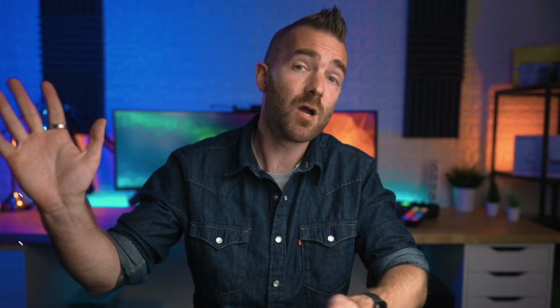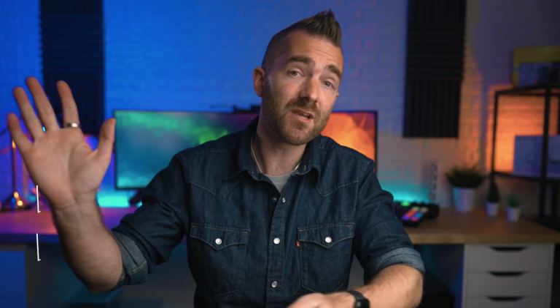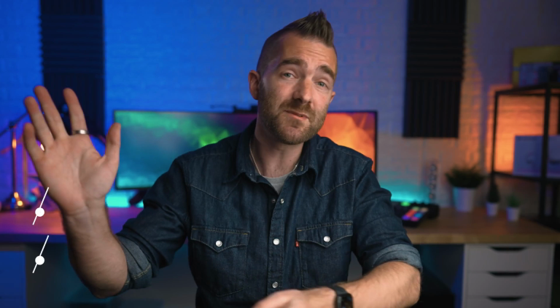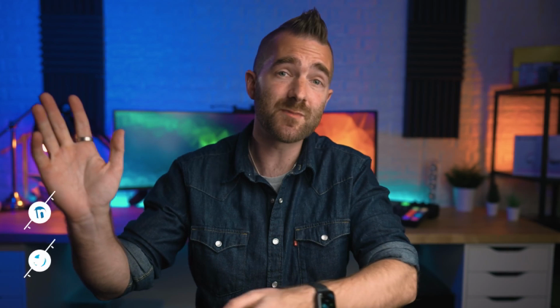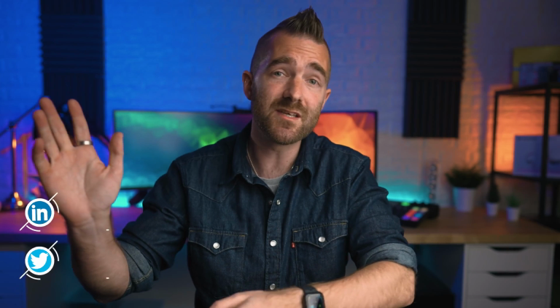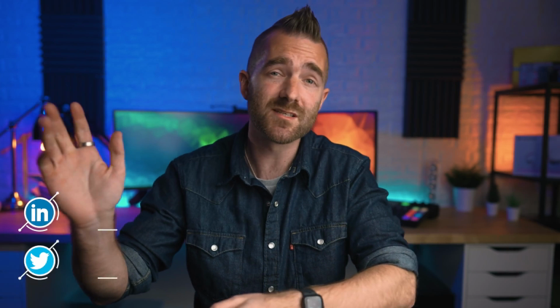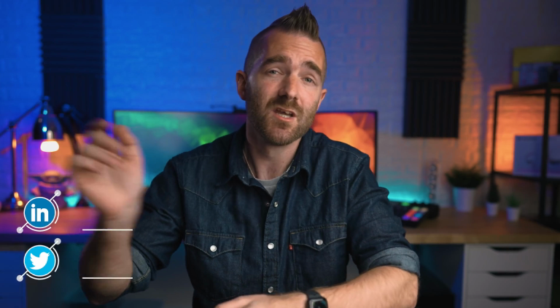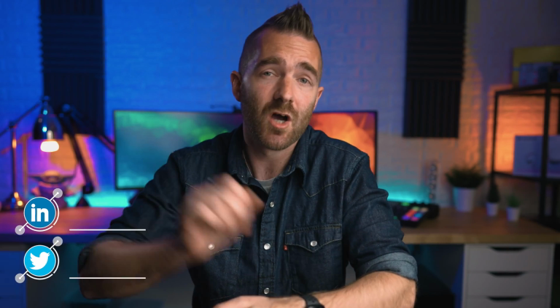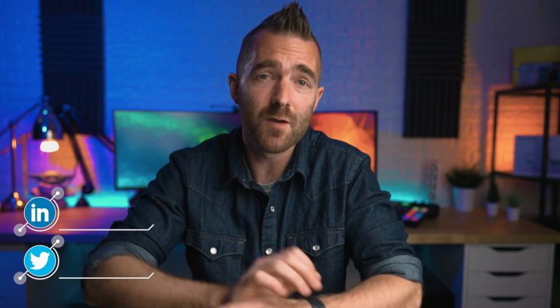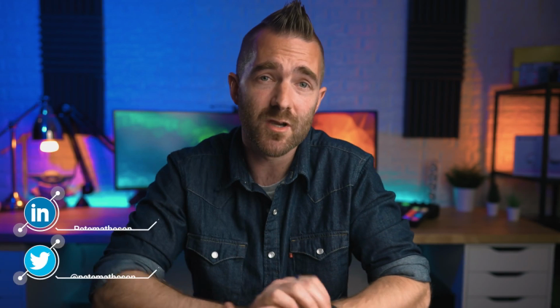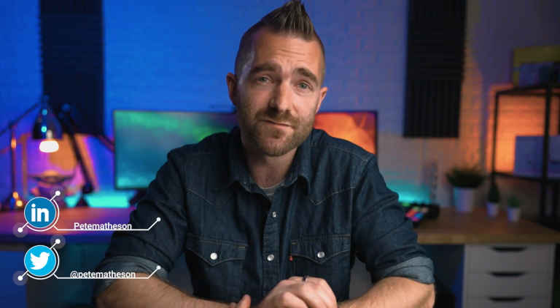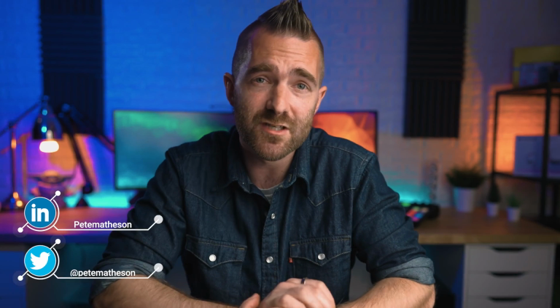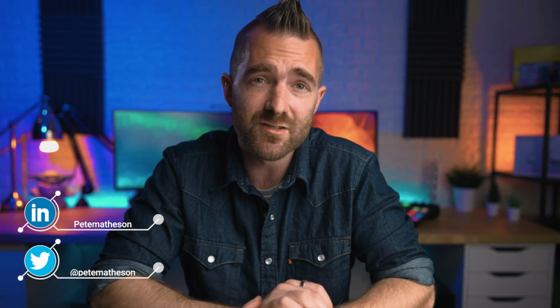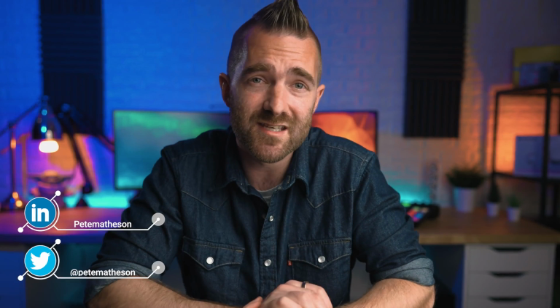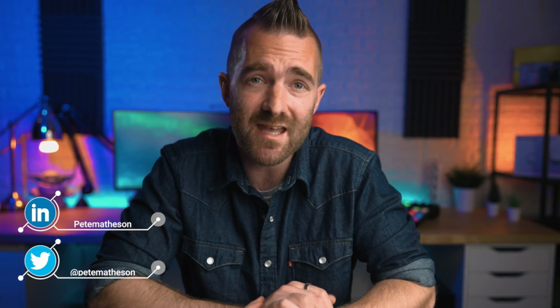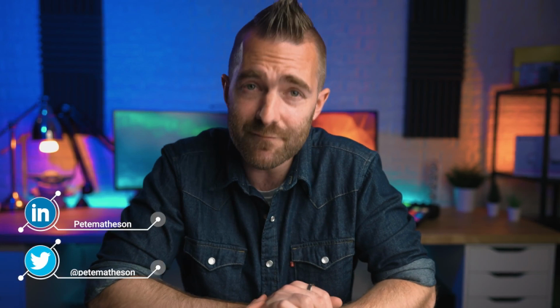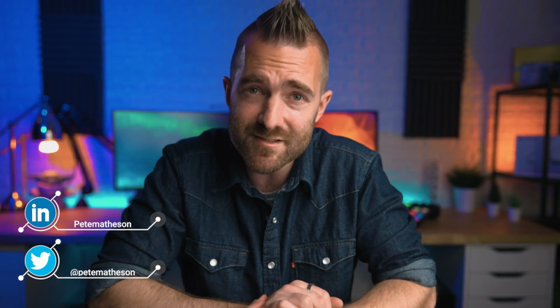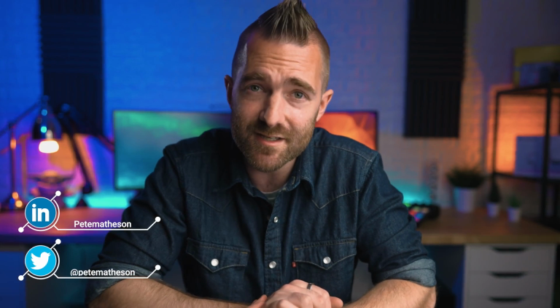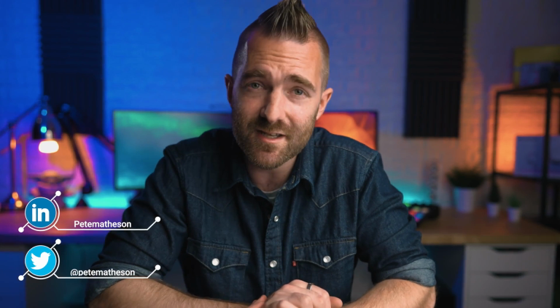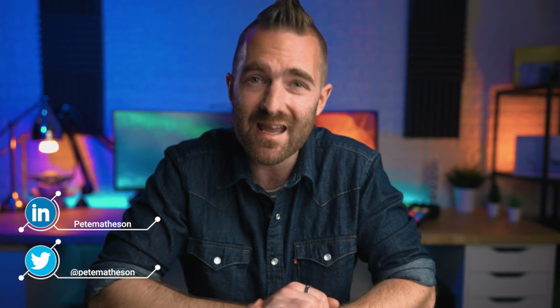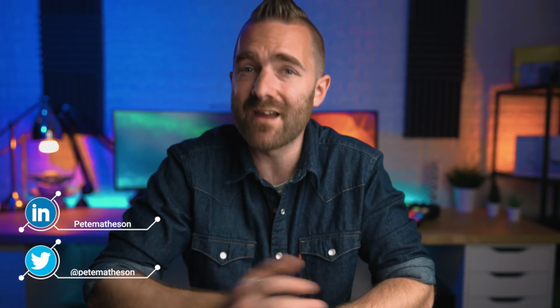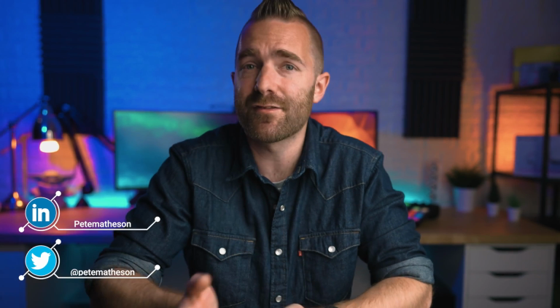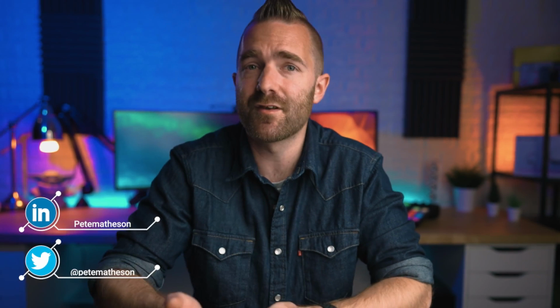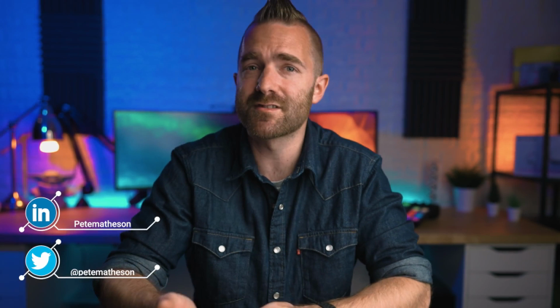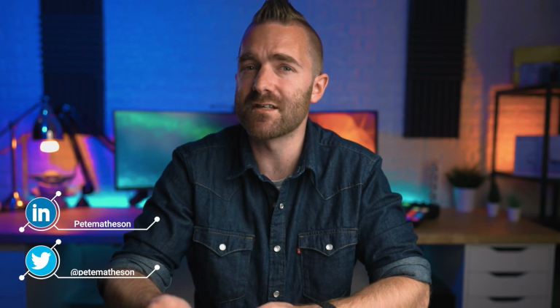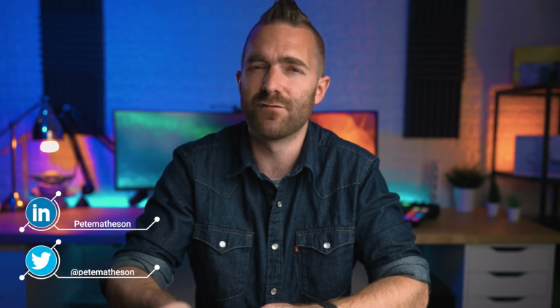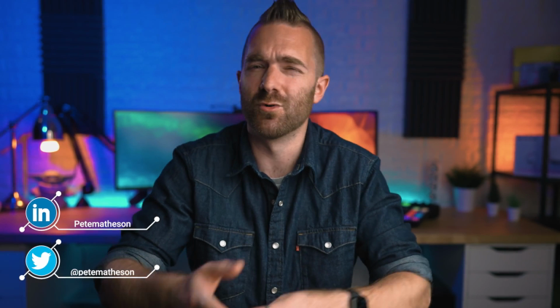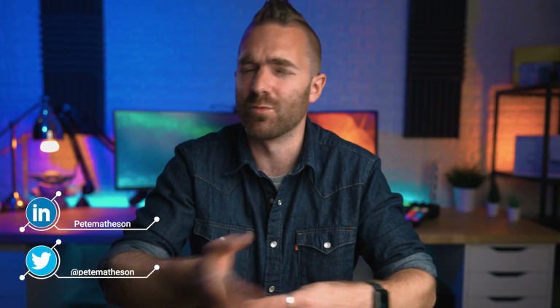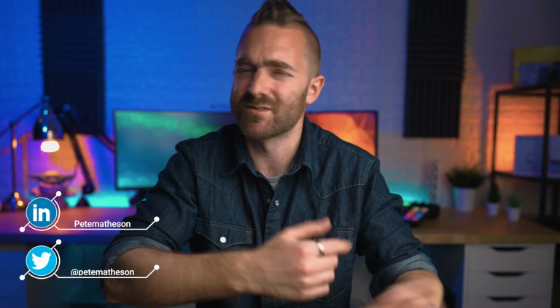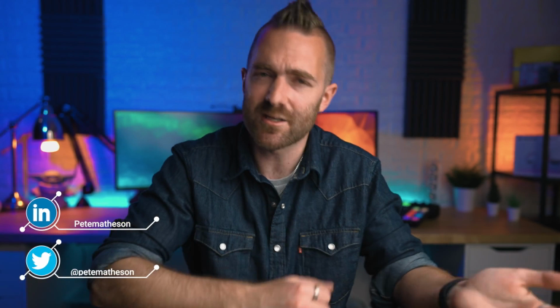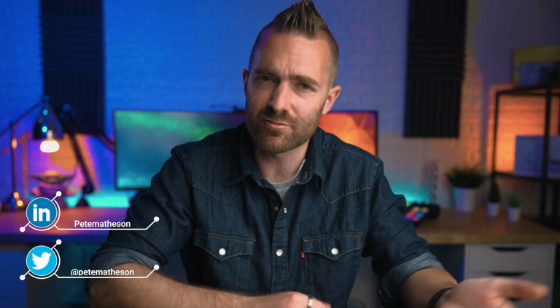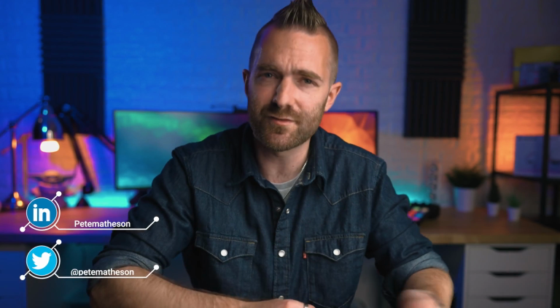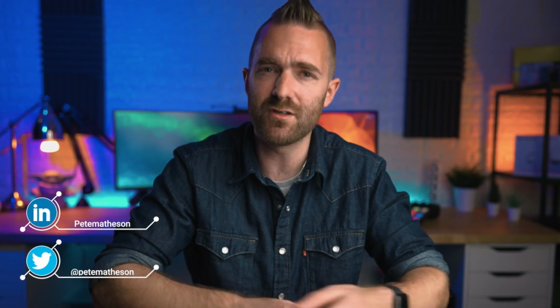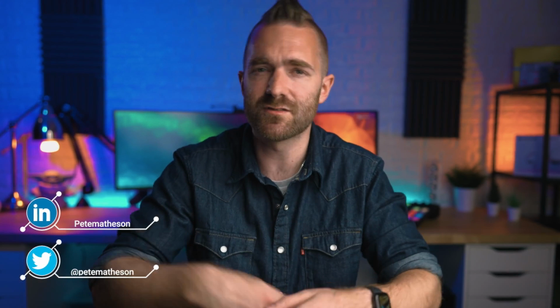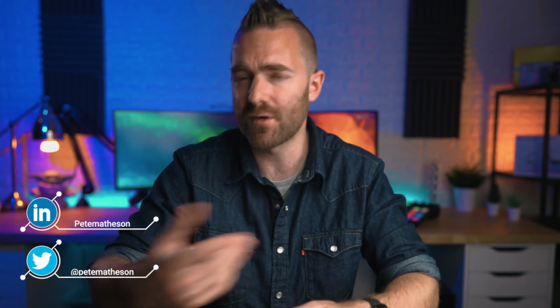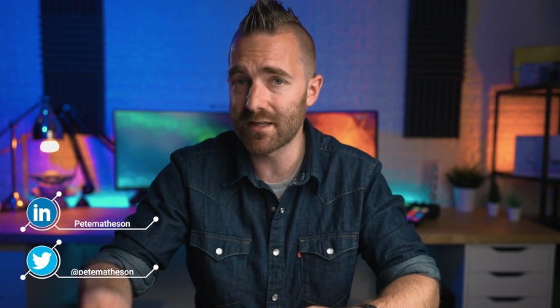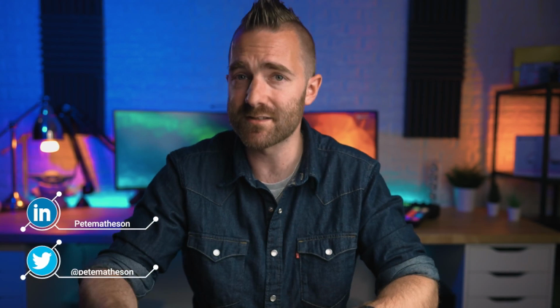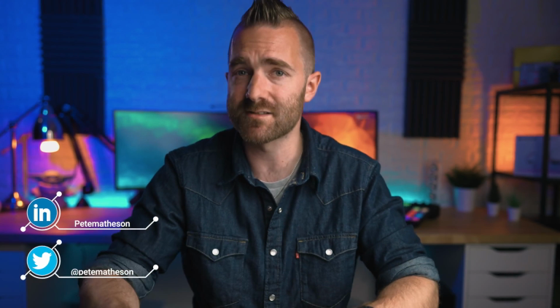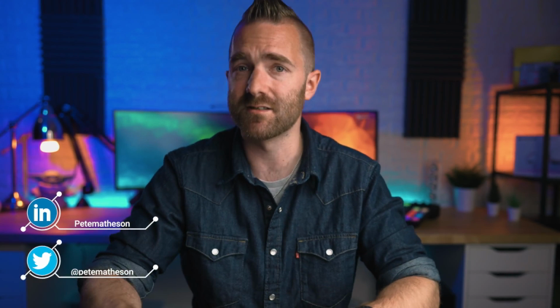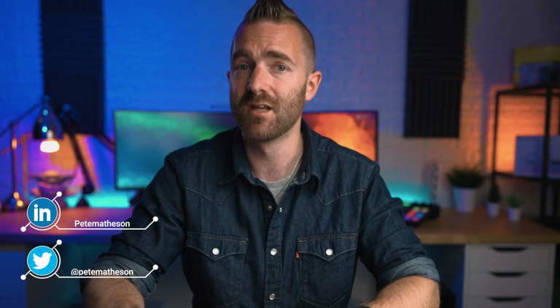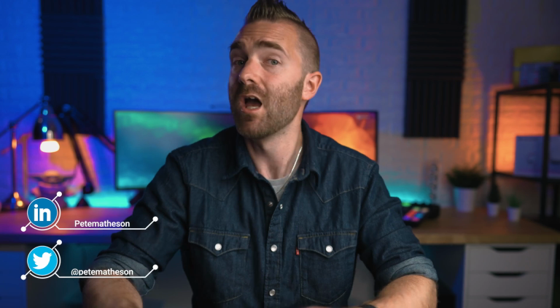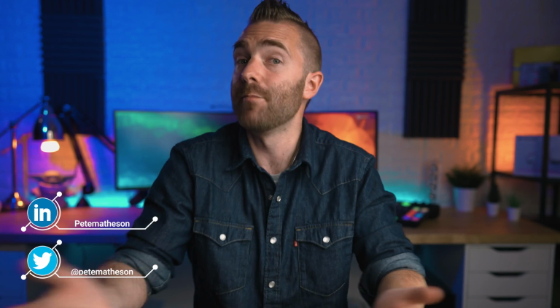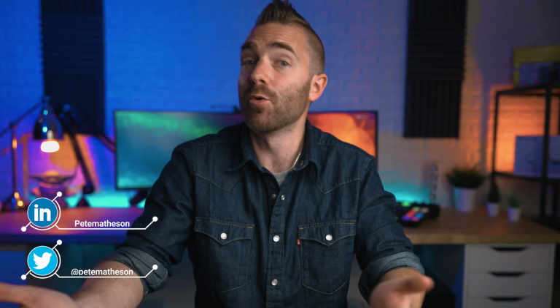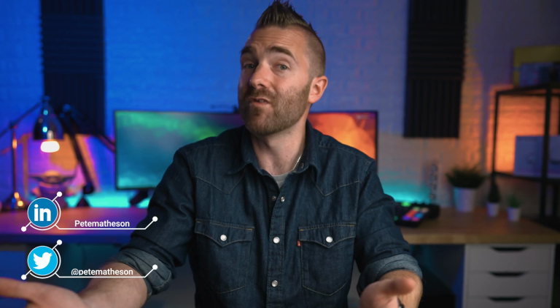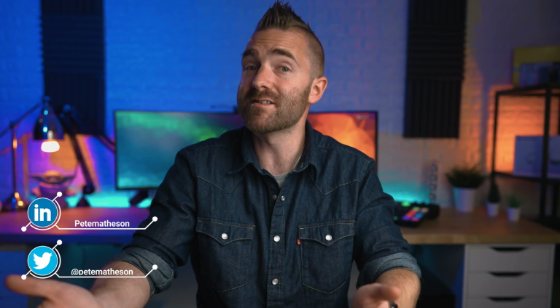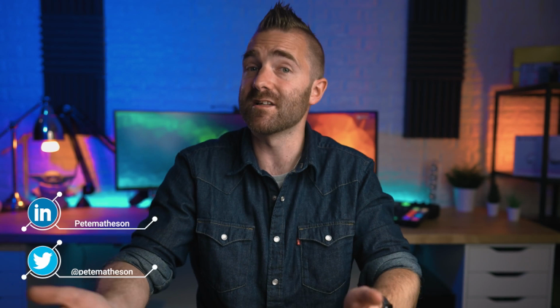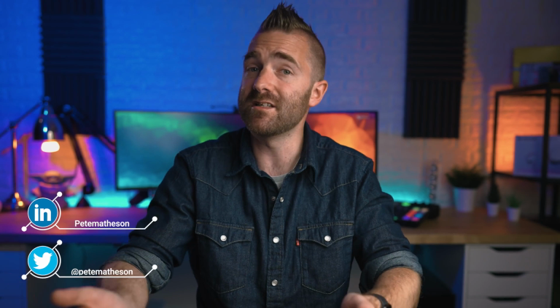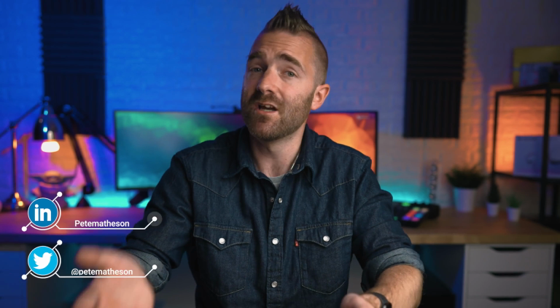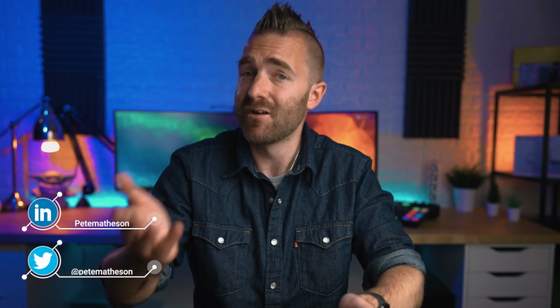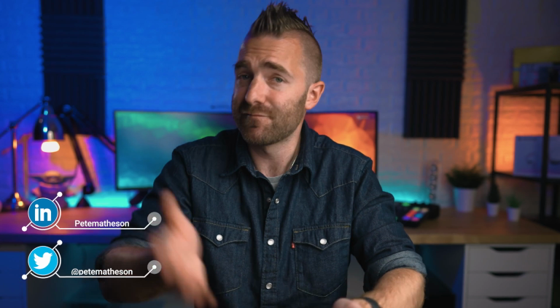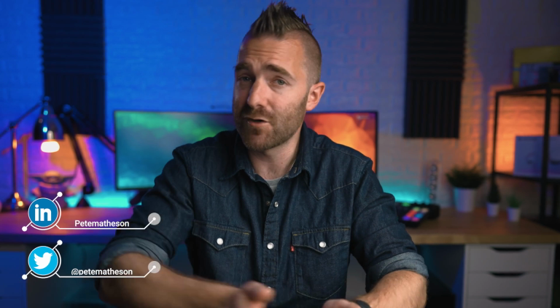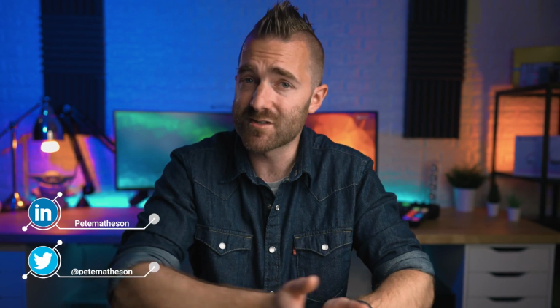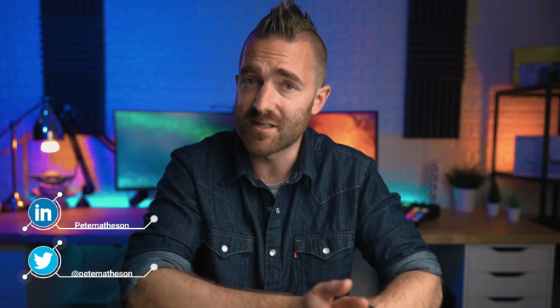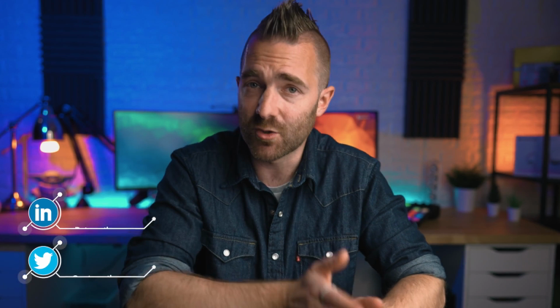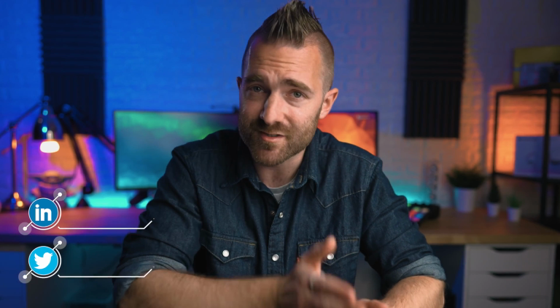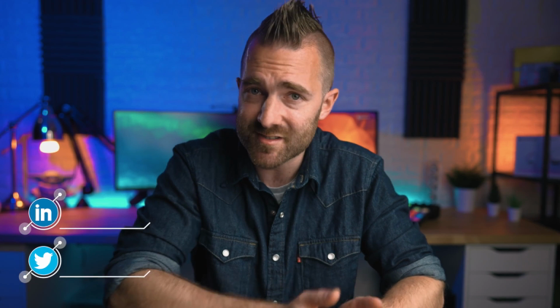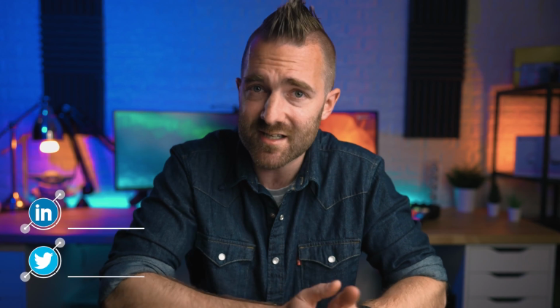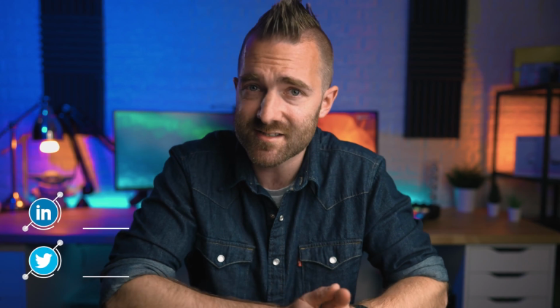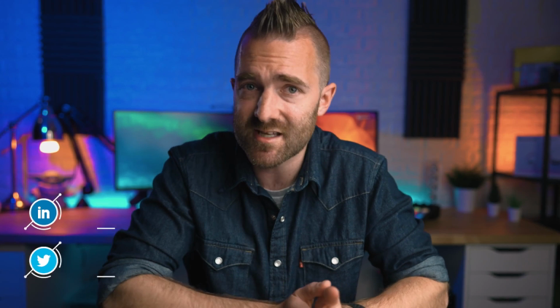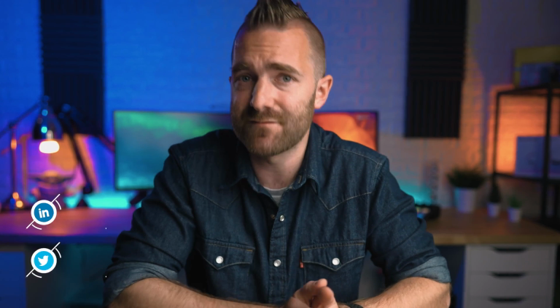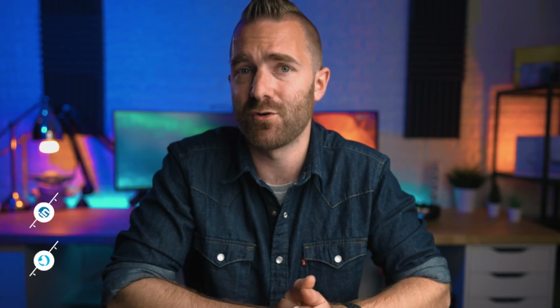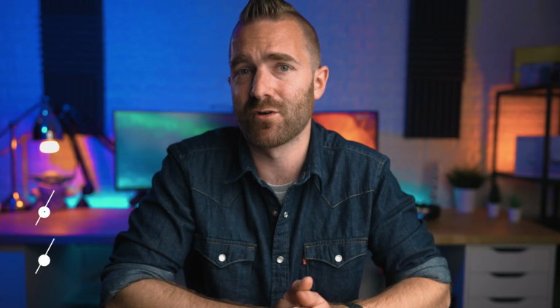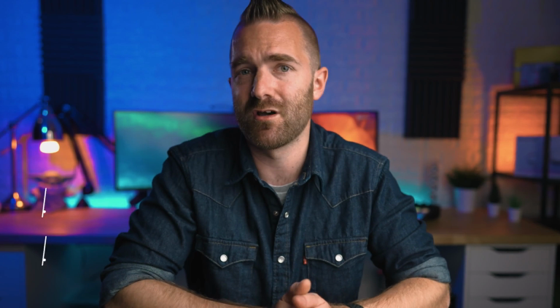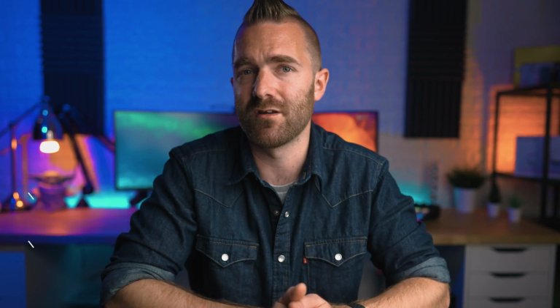Hi, my name is Pete. I post videos here every Sunday and Thursday for tech reviews, finance, and more recently focusing on staying safe online.